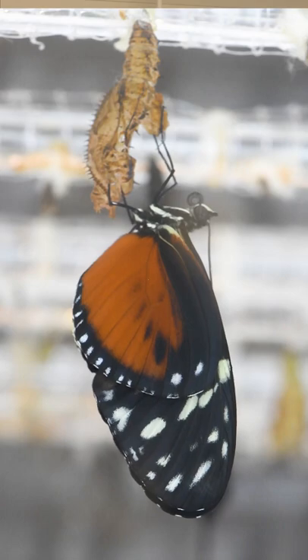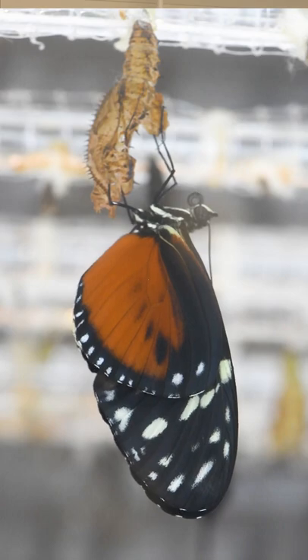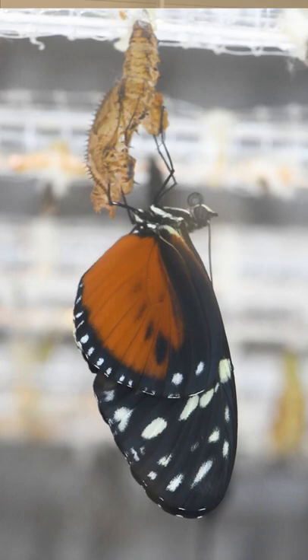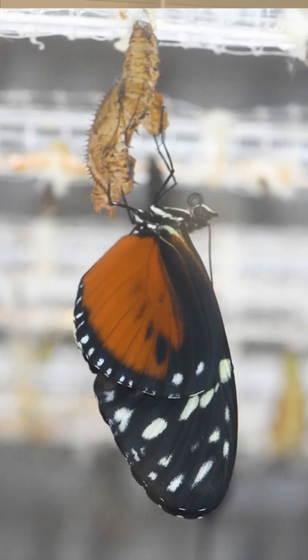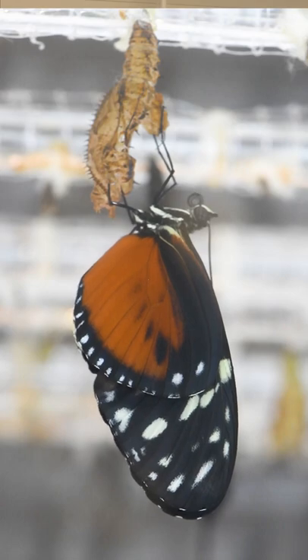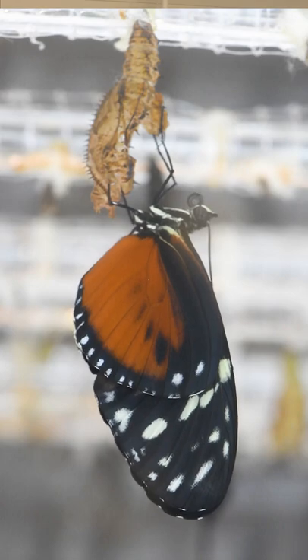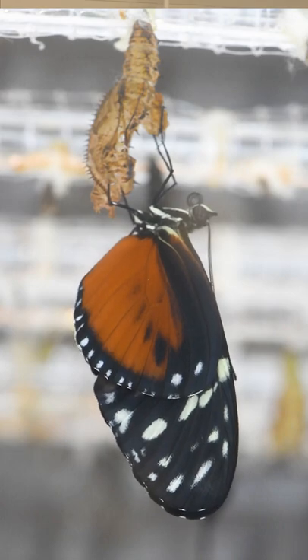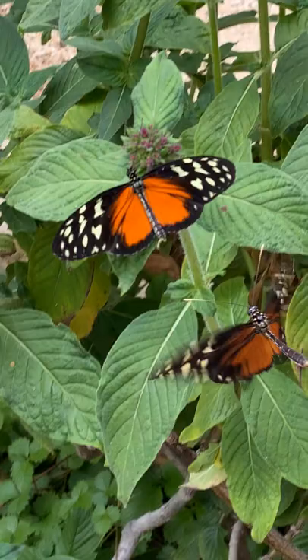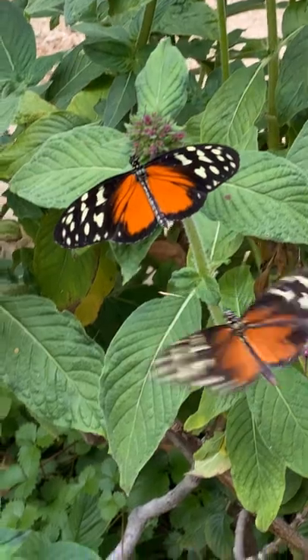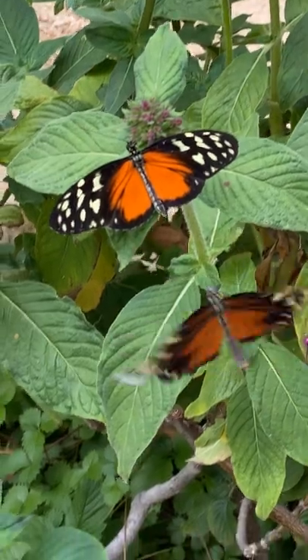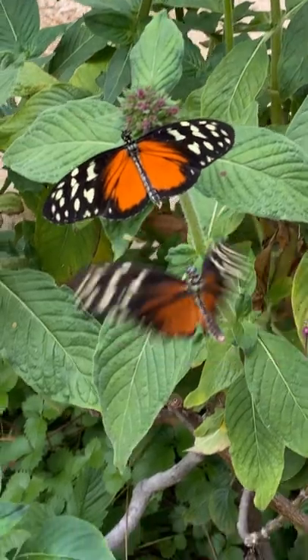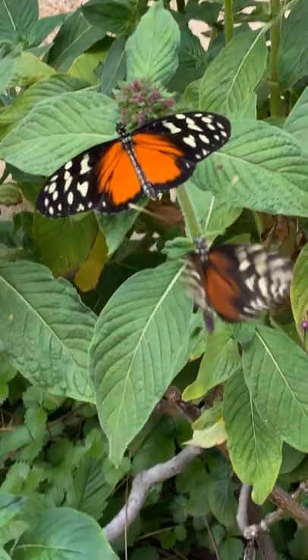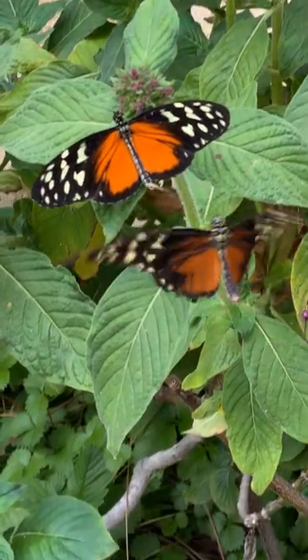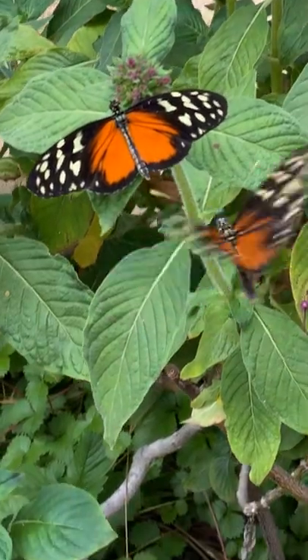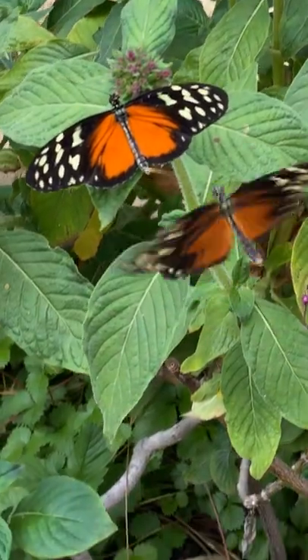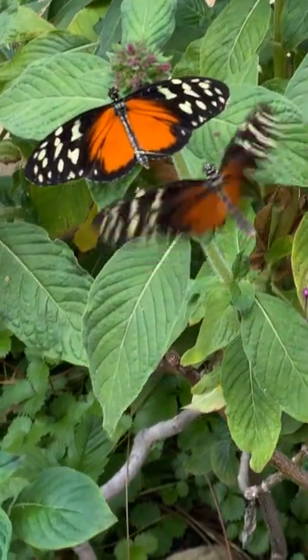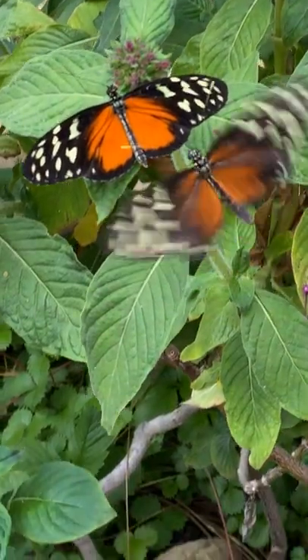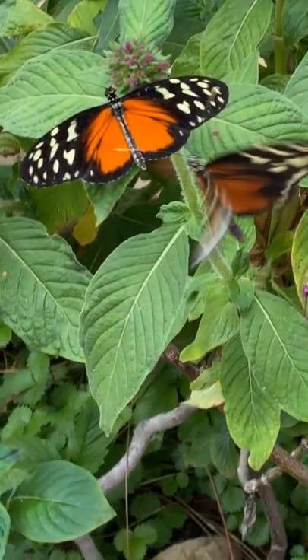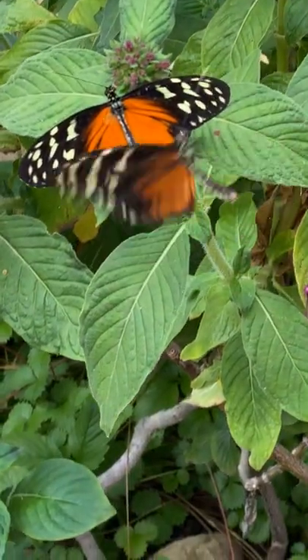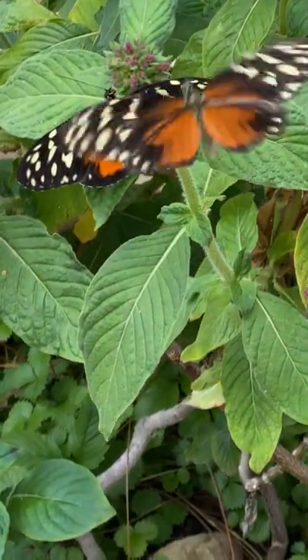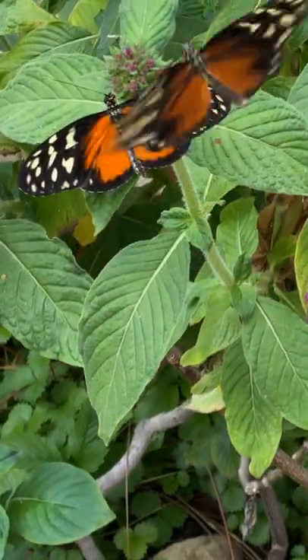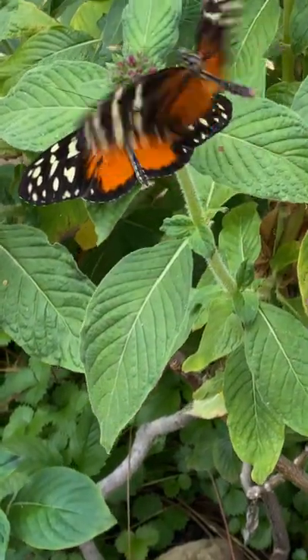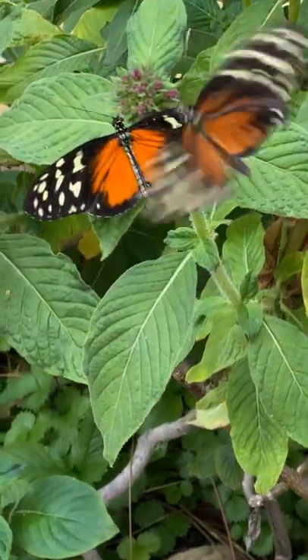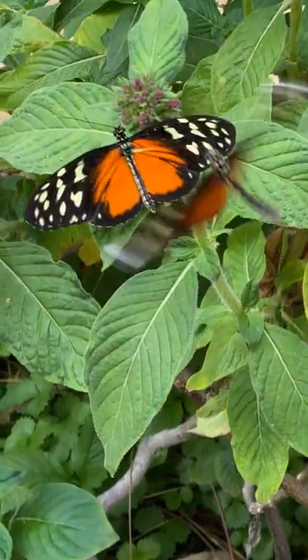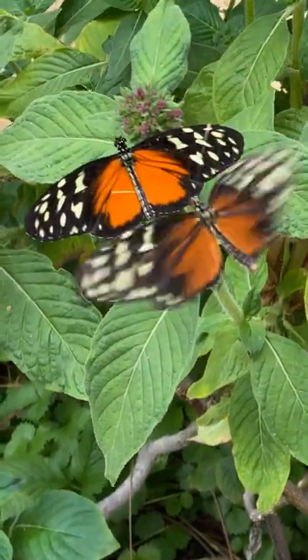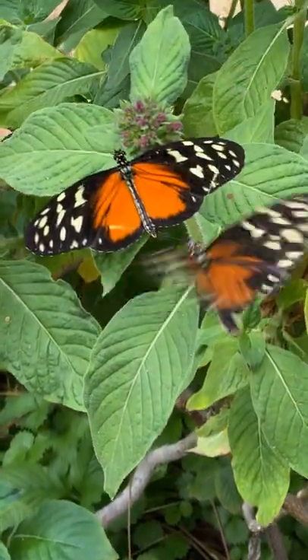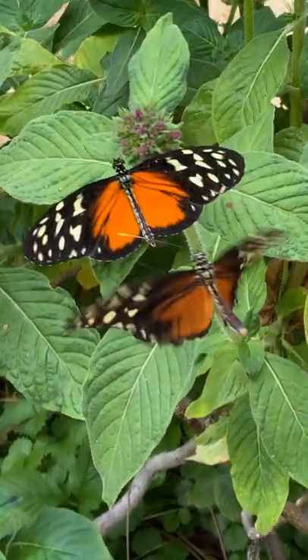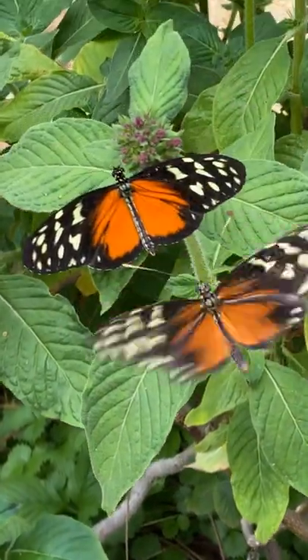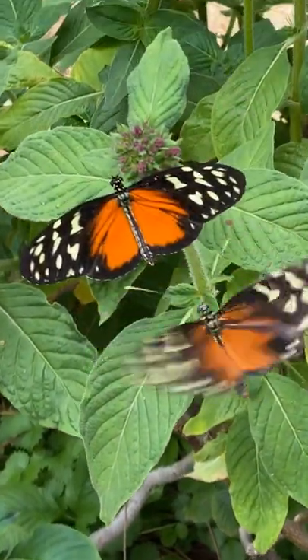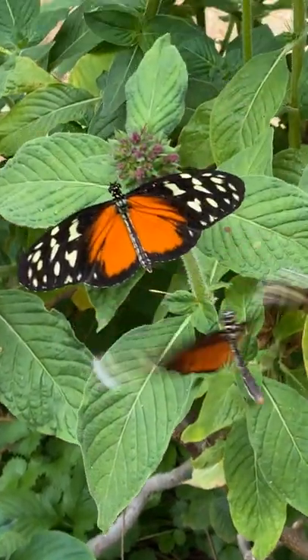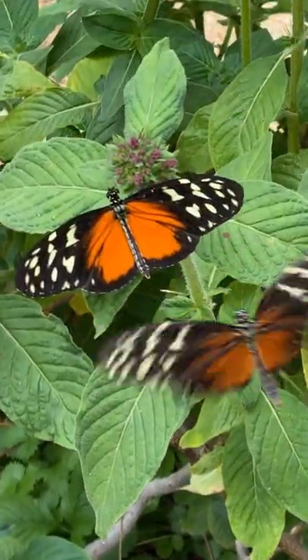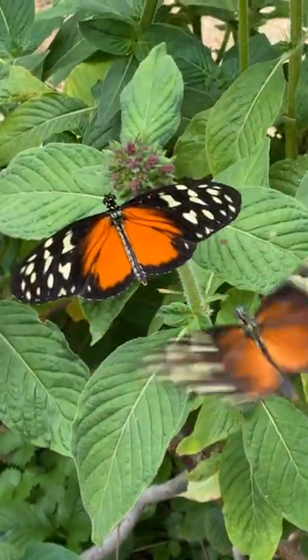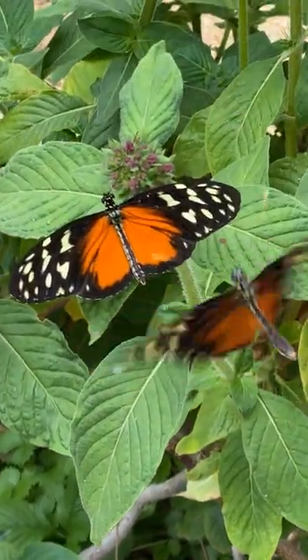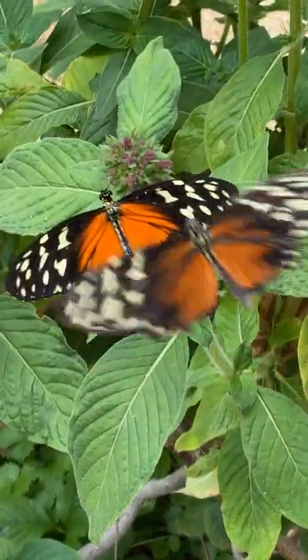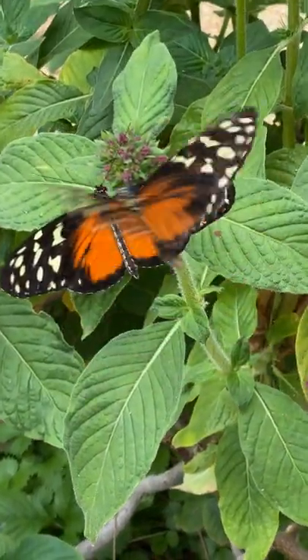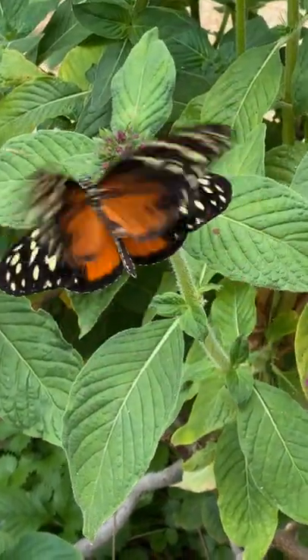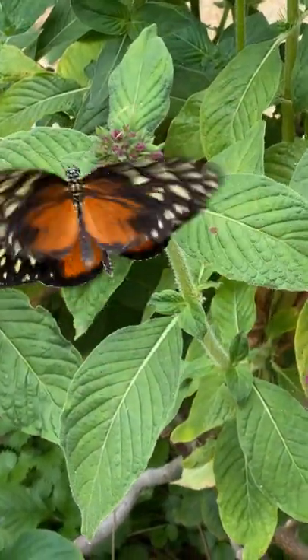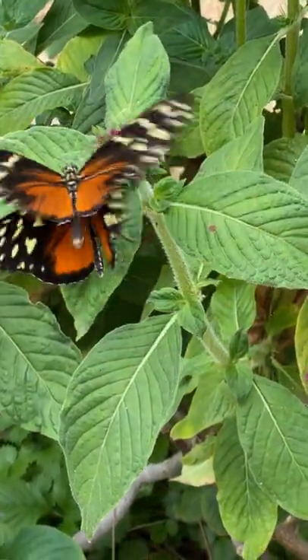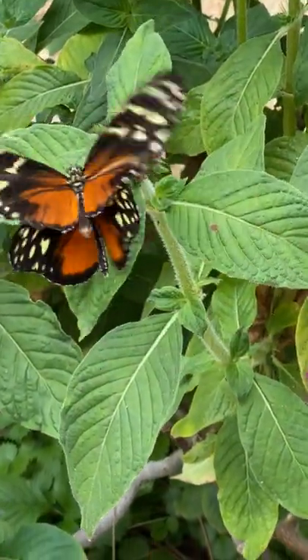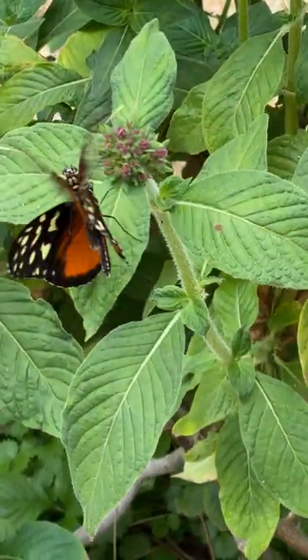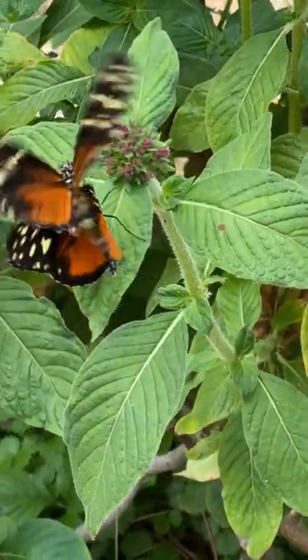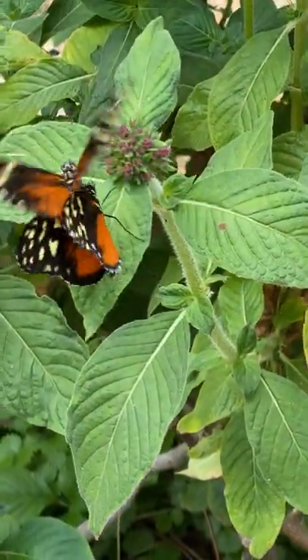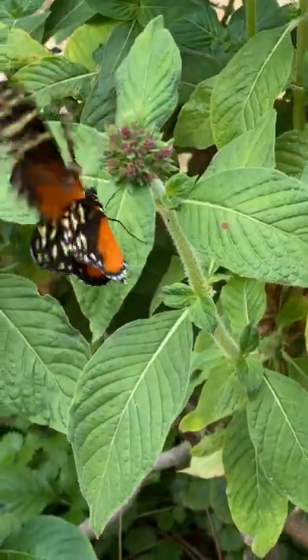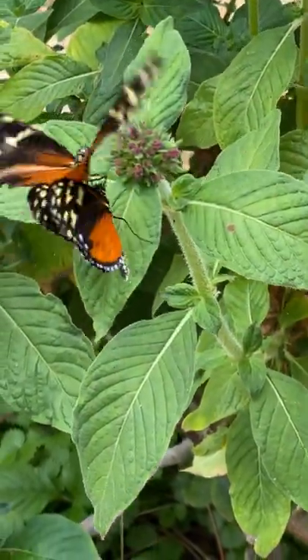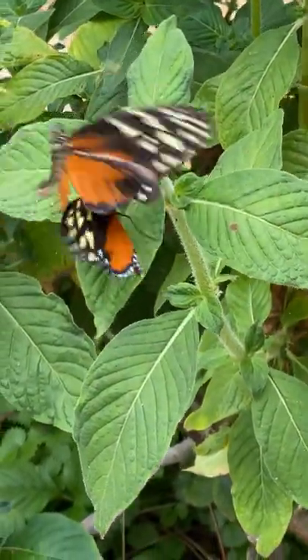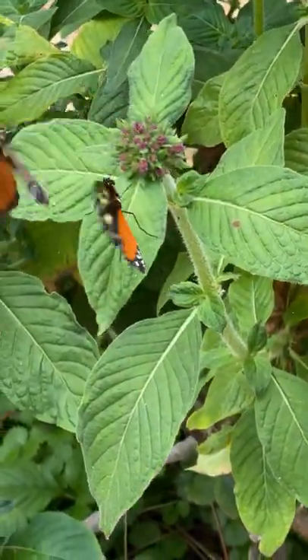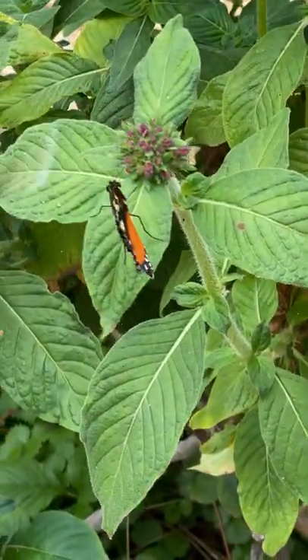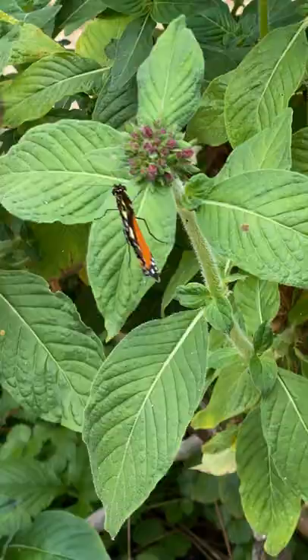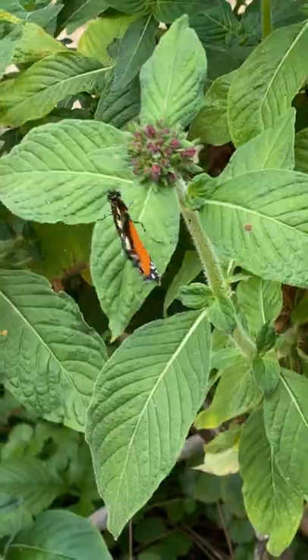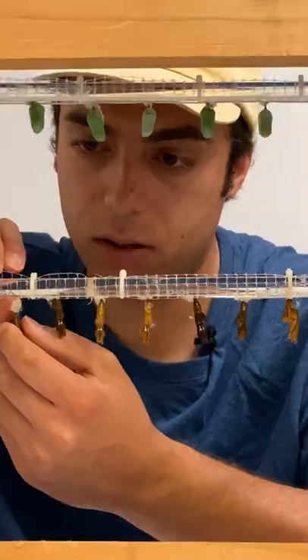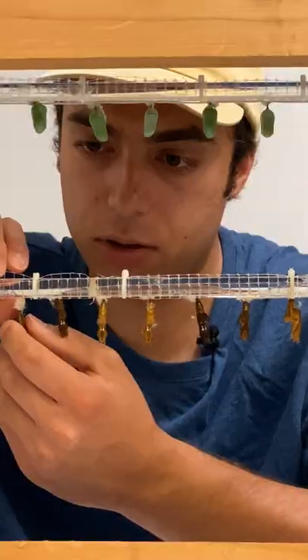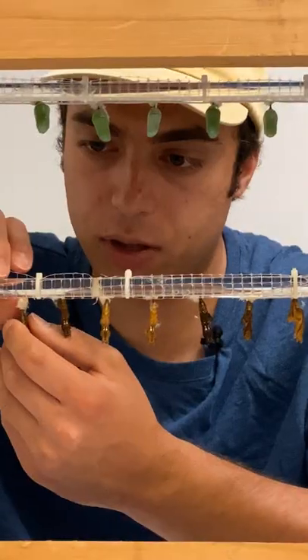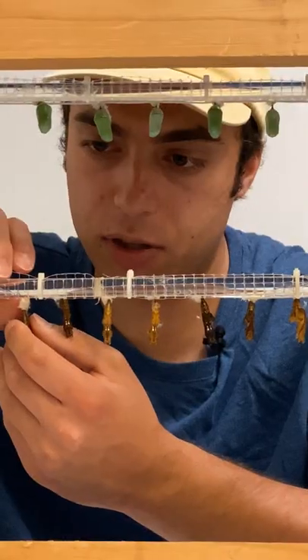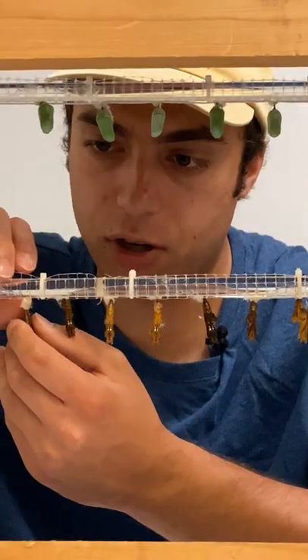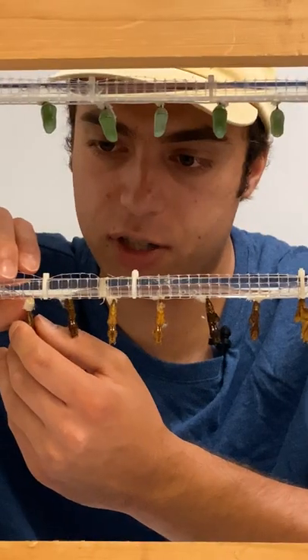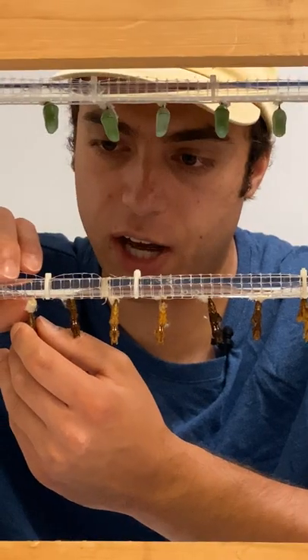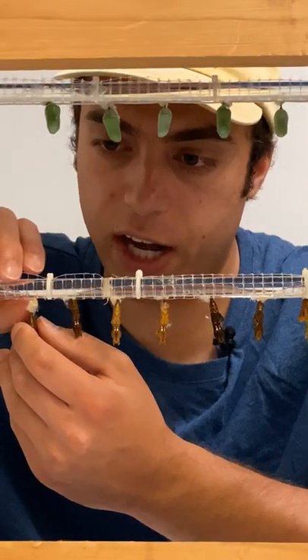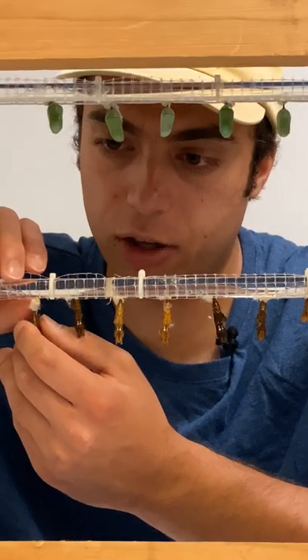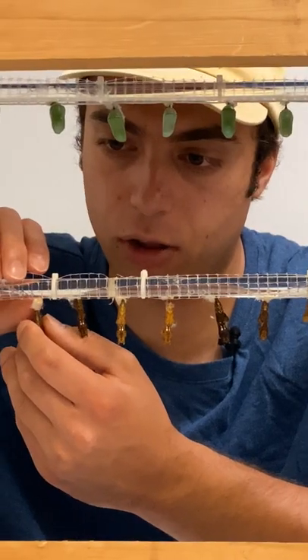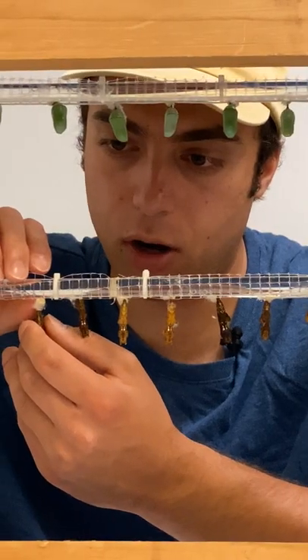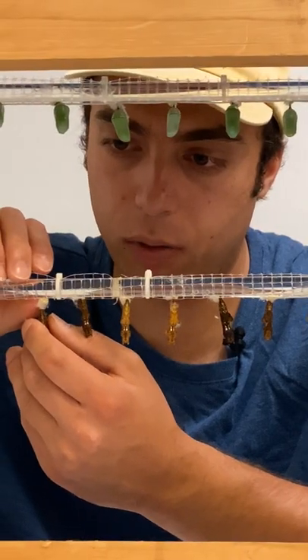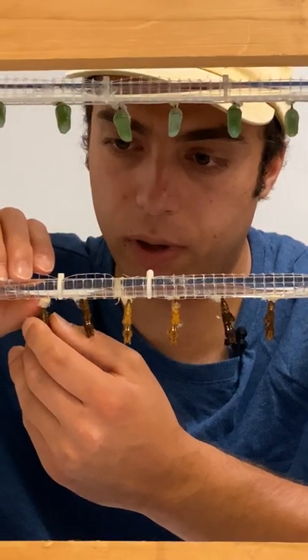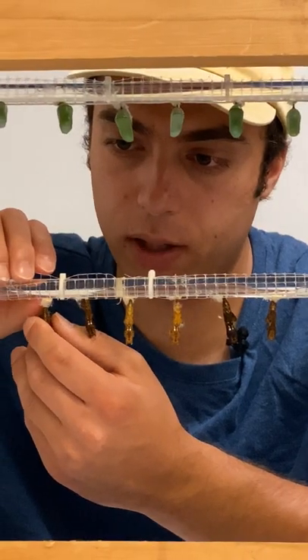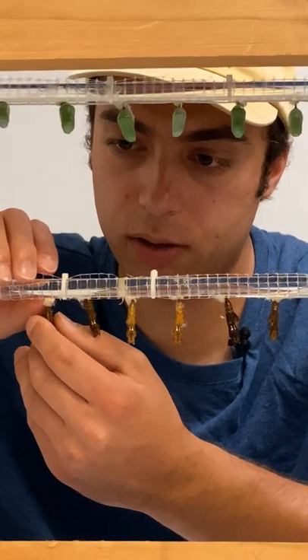Heliconians usually means that it's commonly referred to as a longwing. So these are tiger longwings.